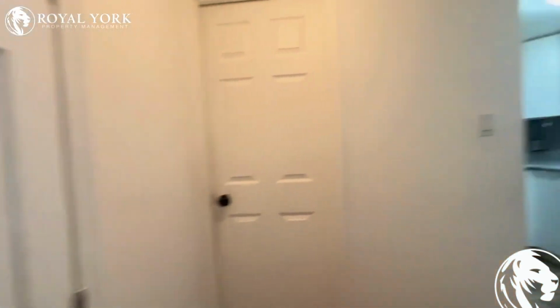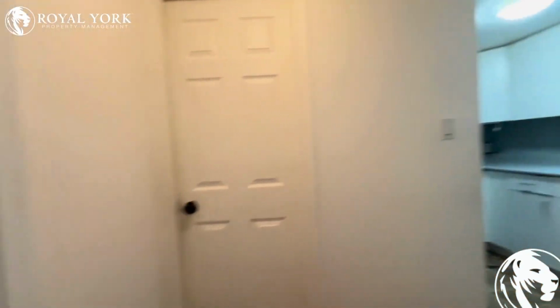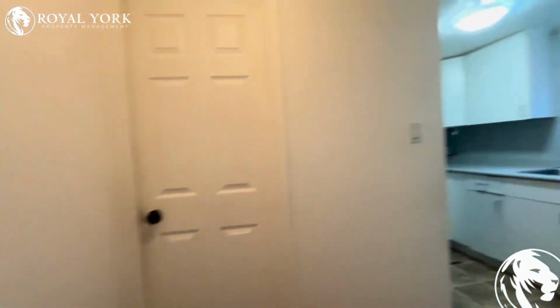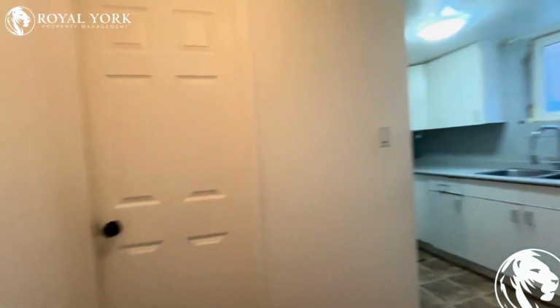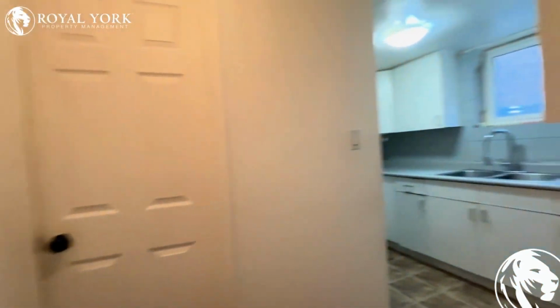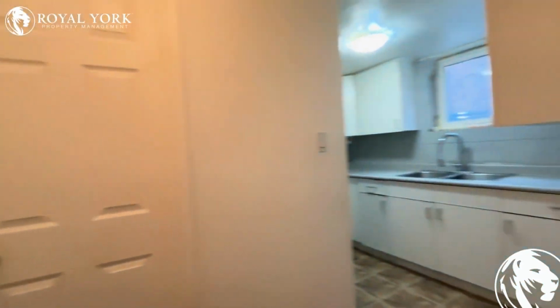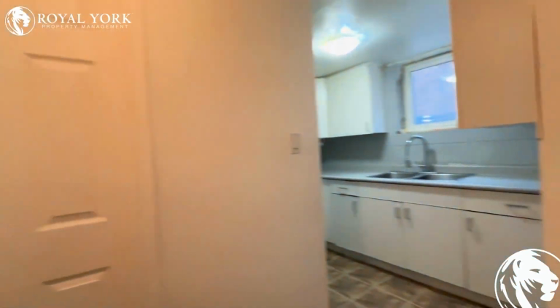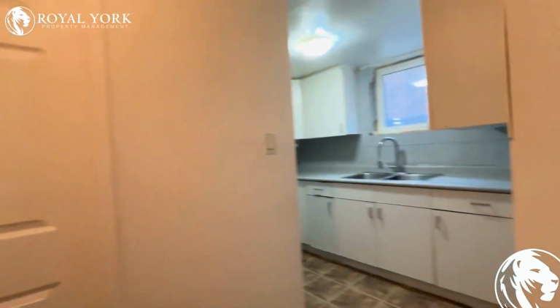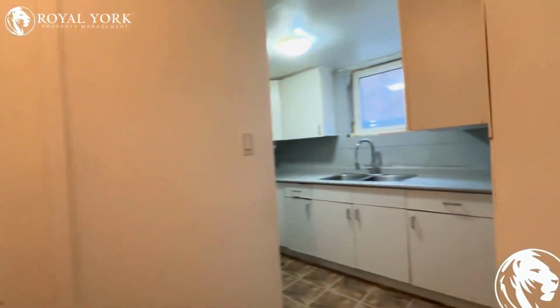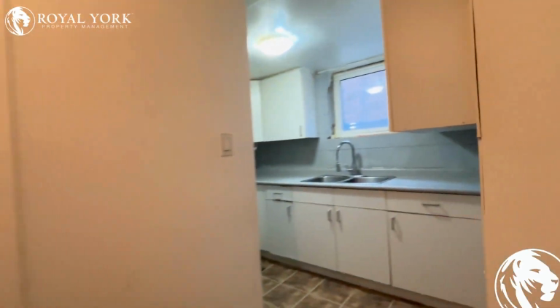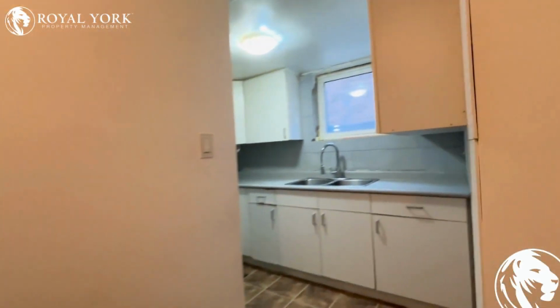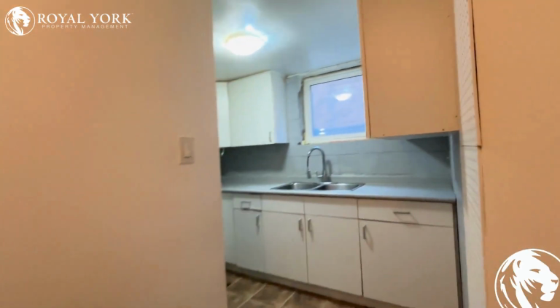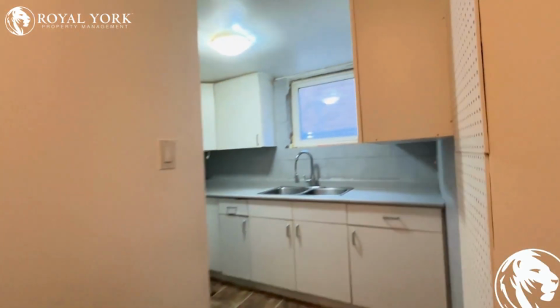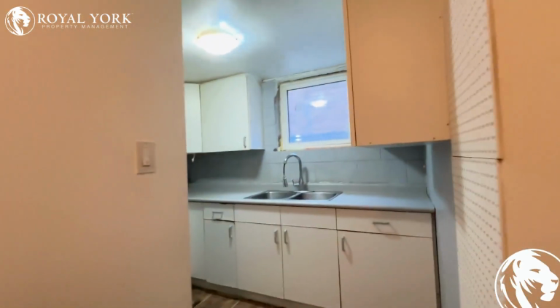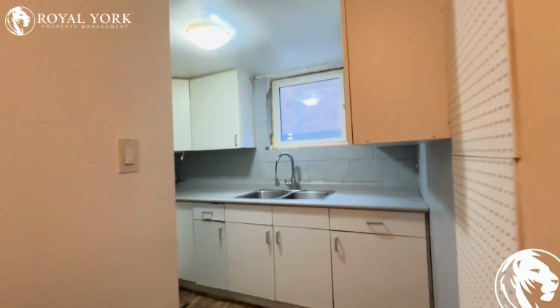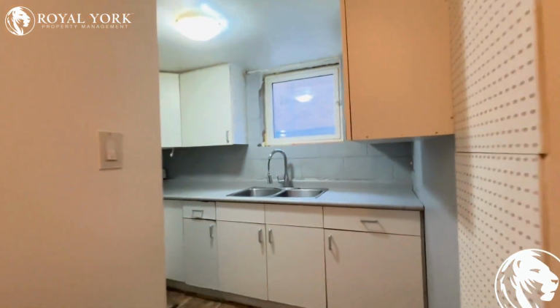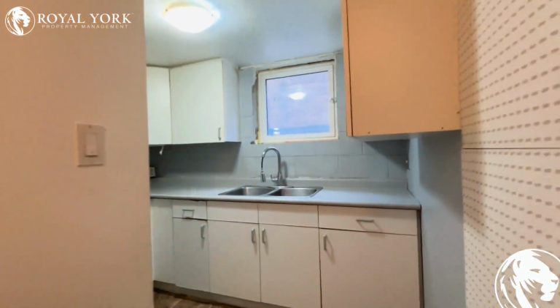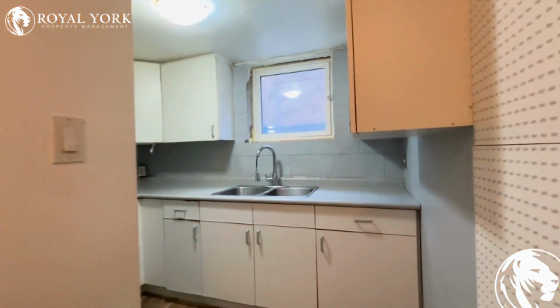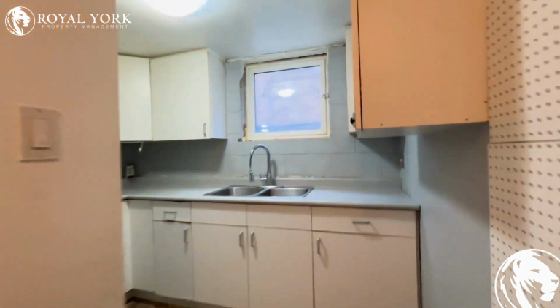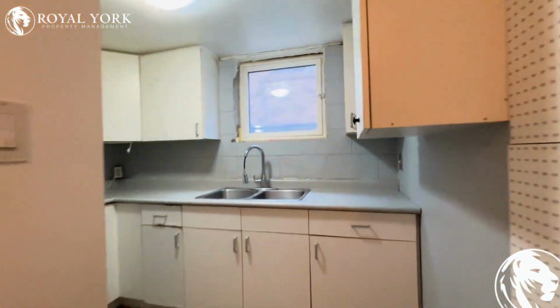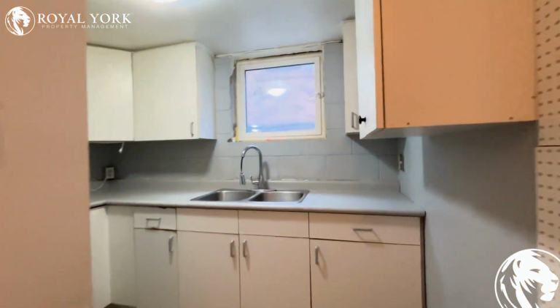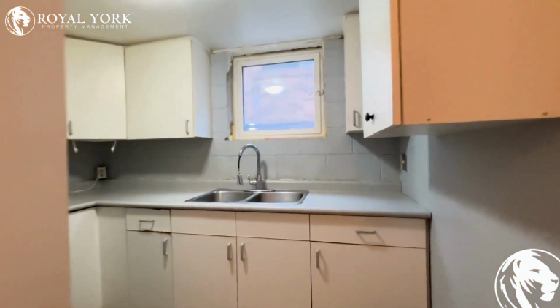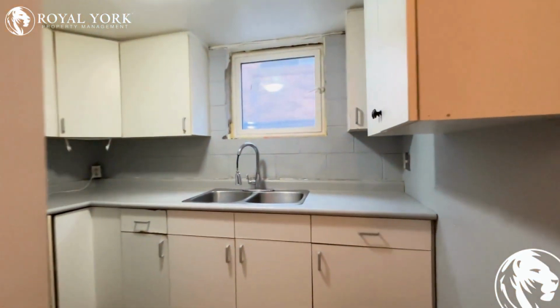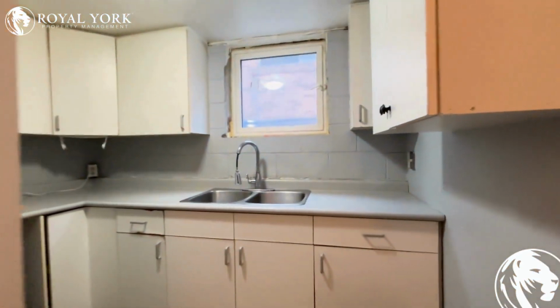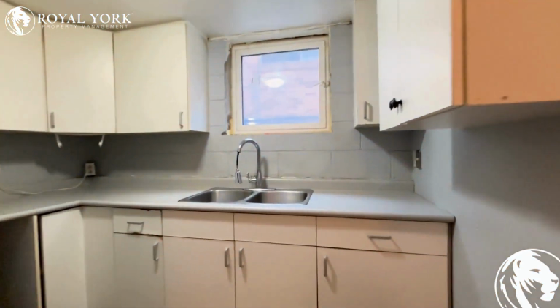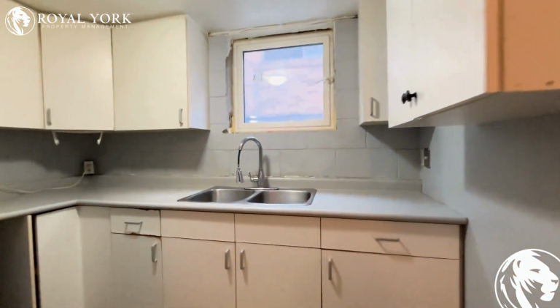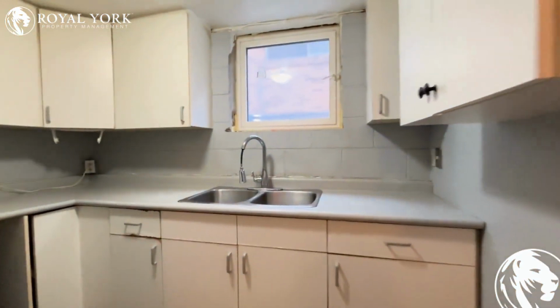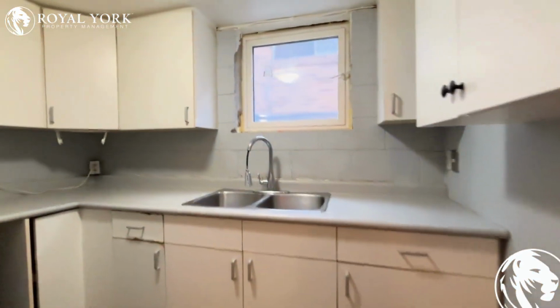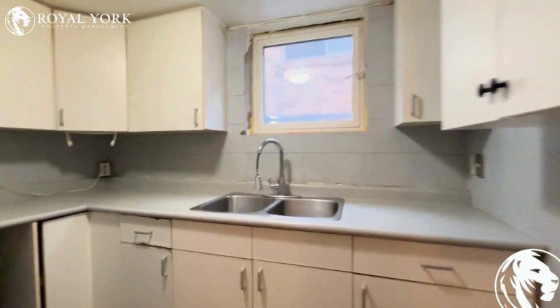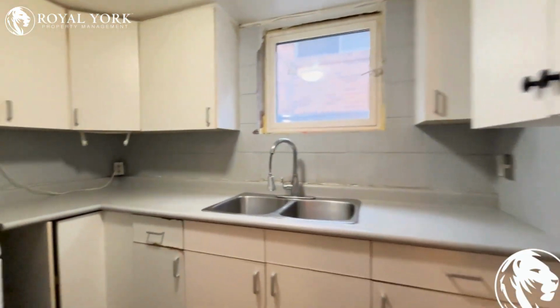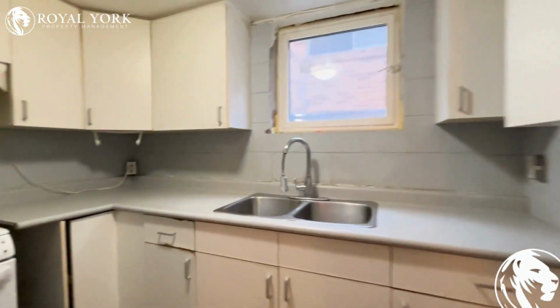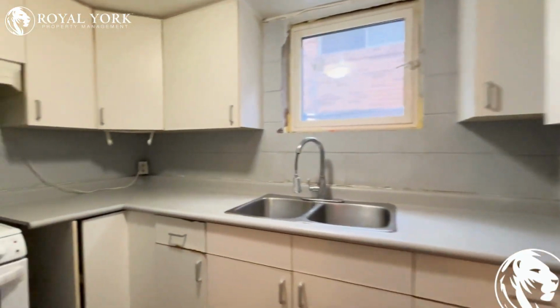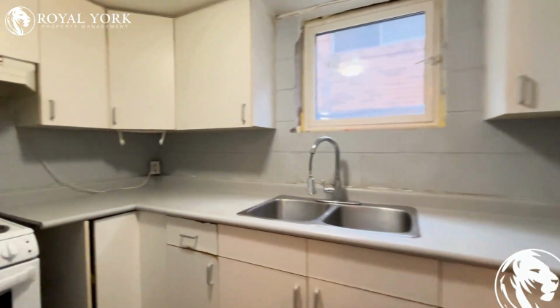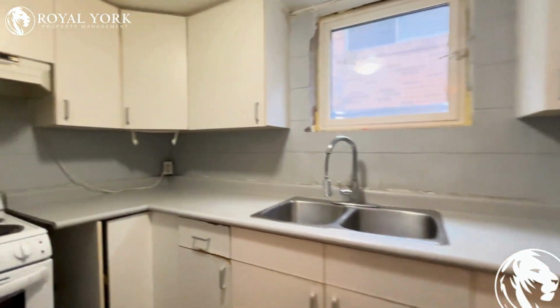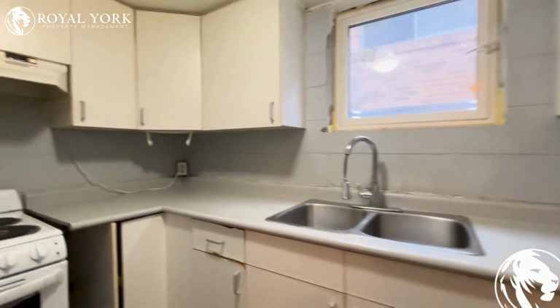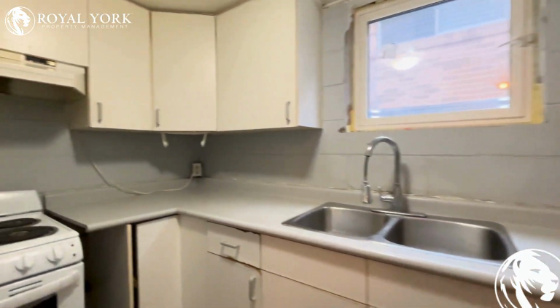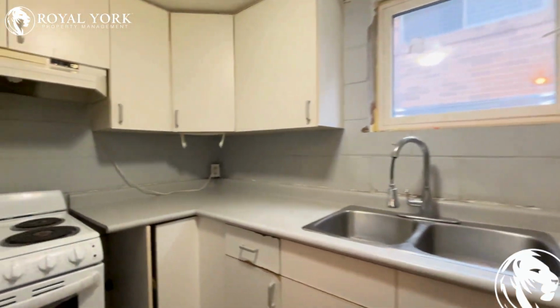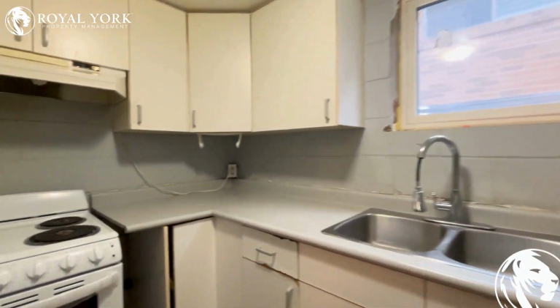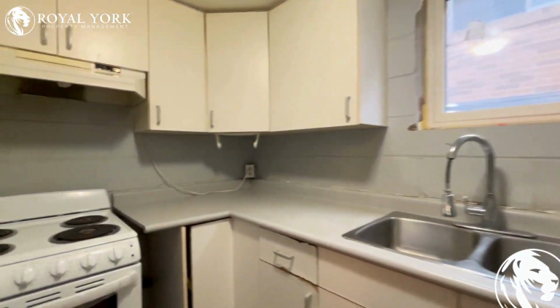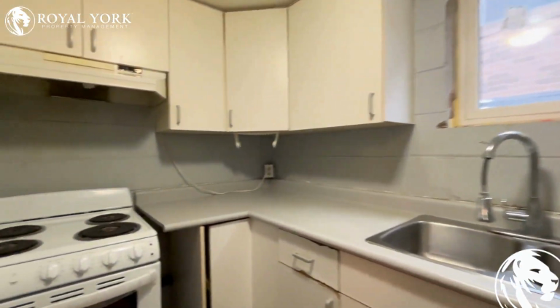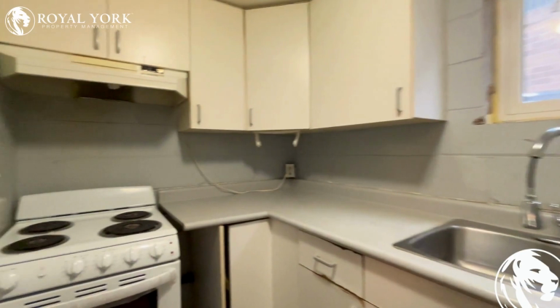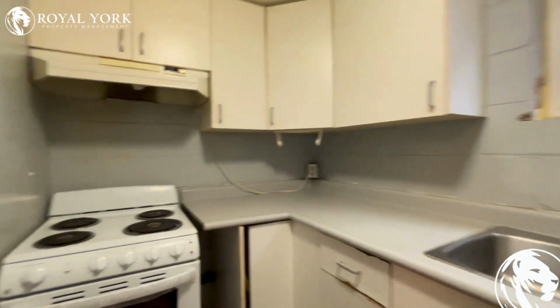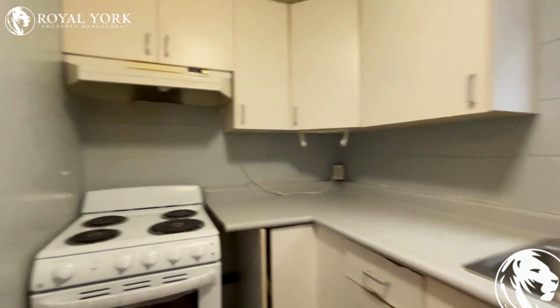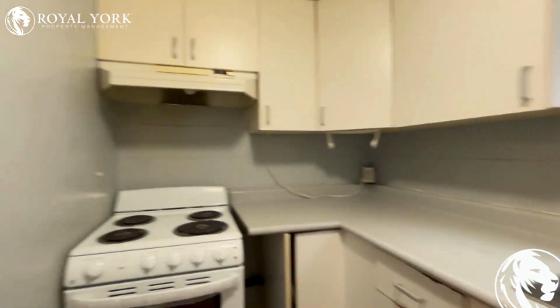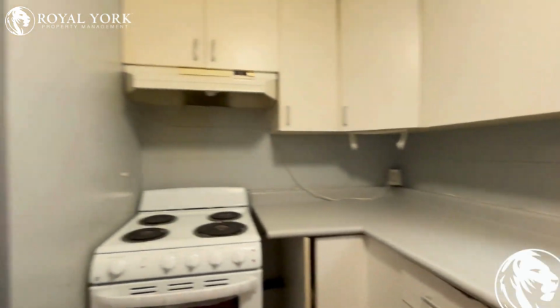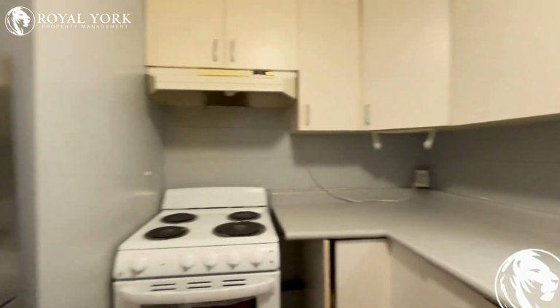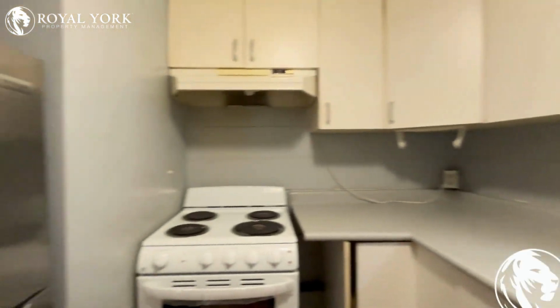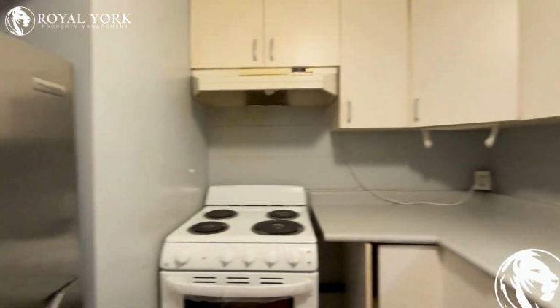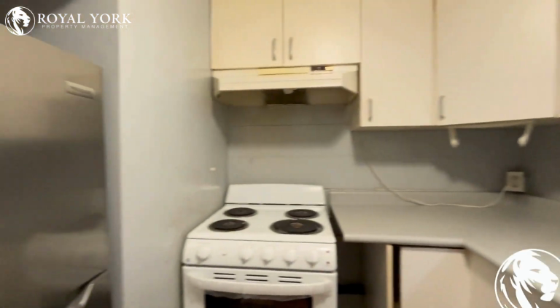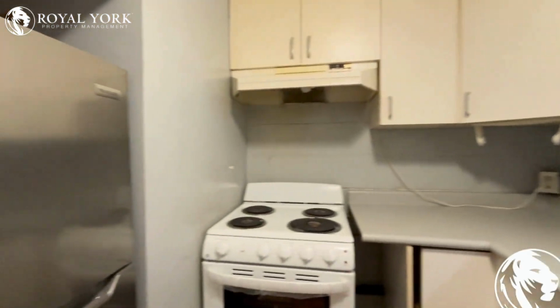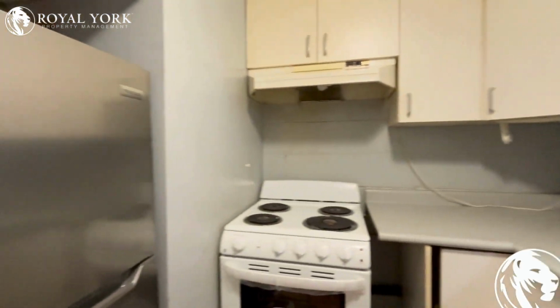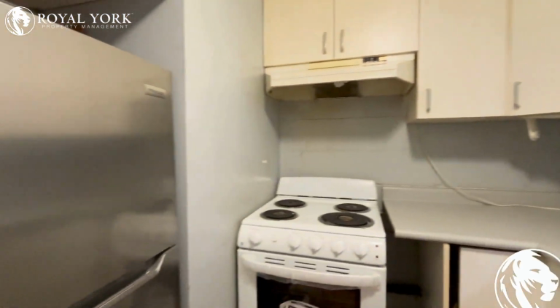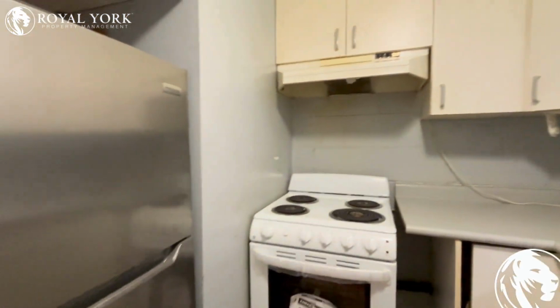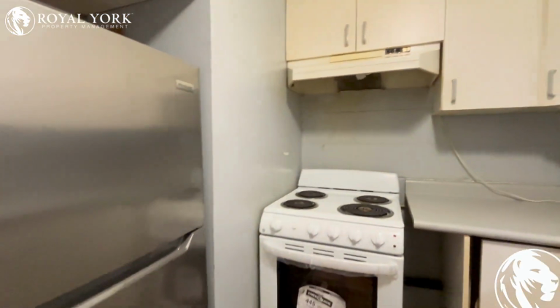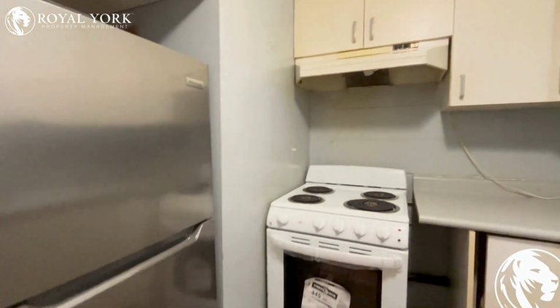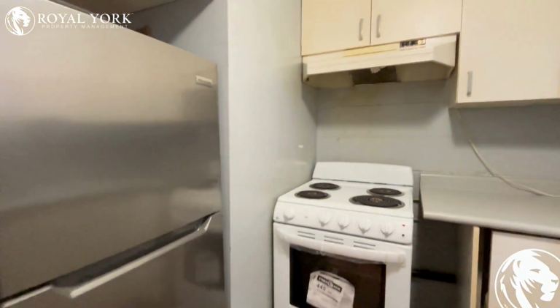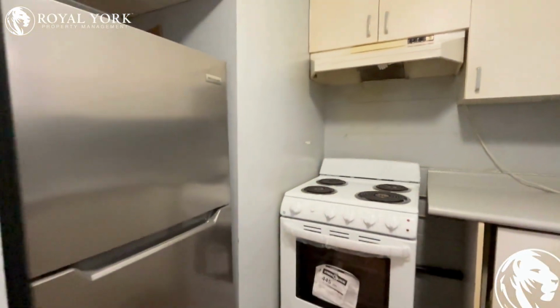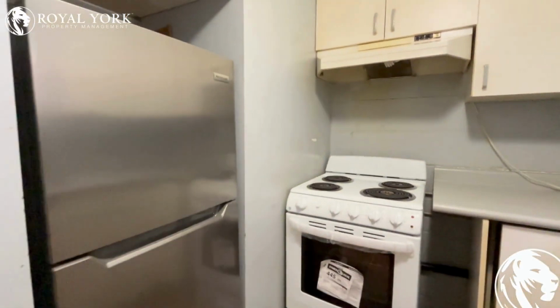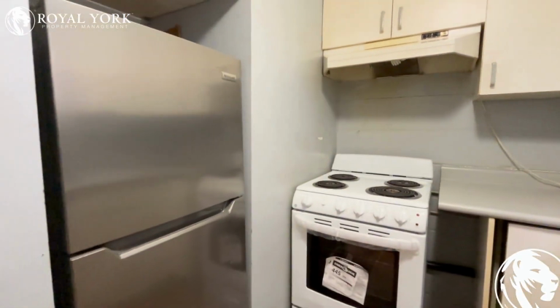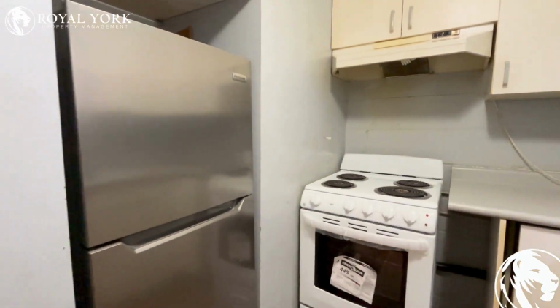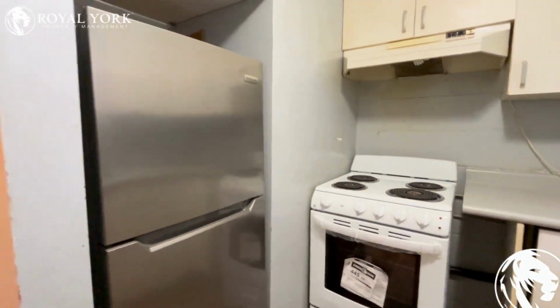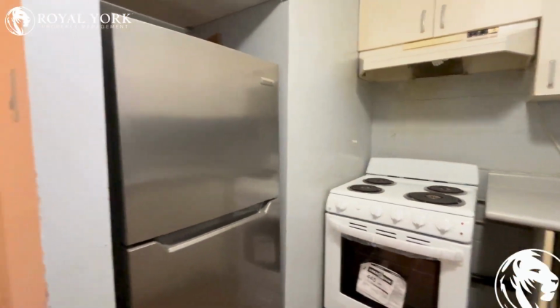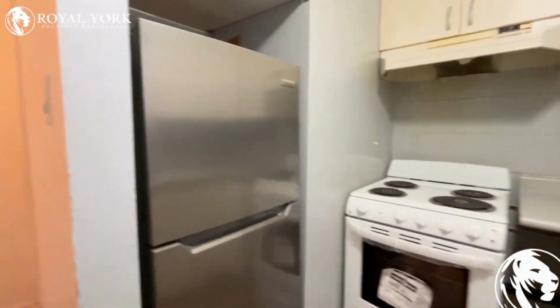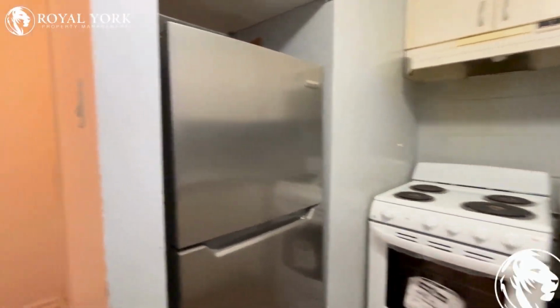To the right here, we have our kitchen — lots of storage space here and brand new appliances.